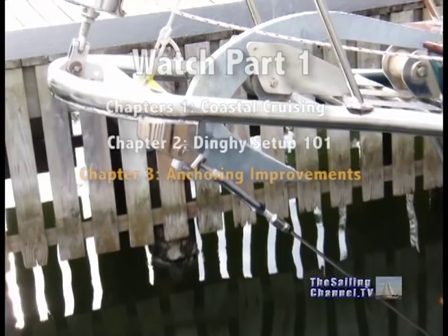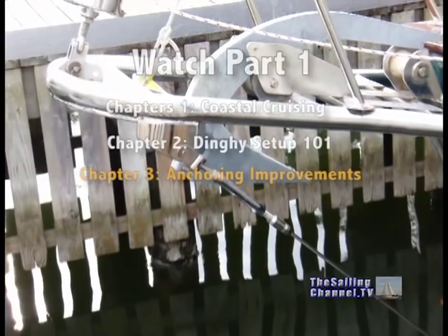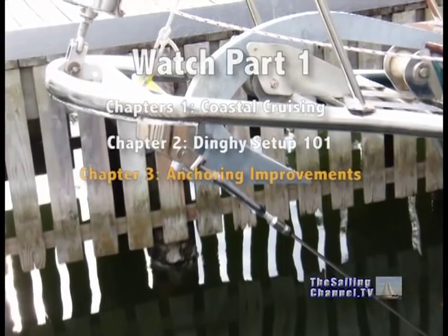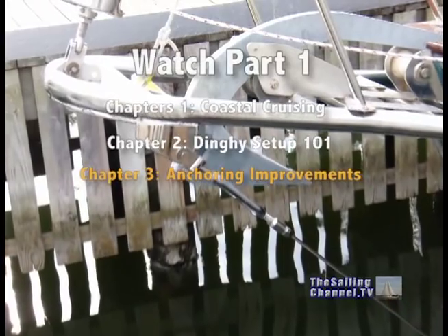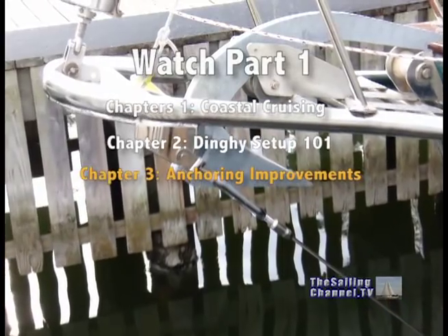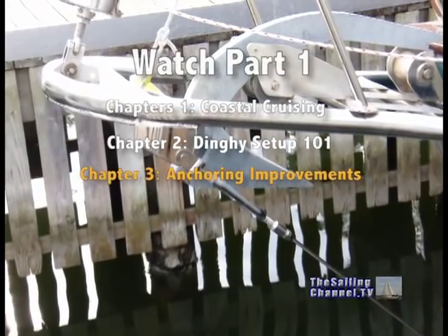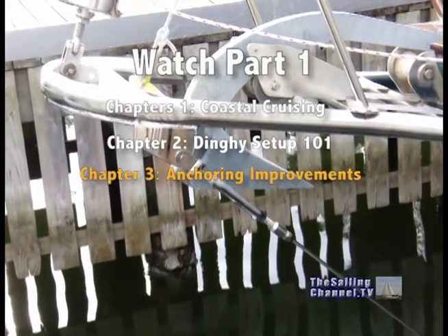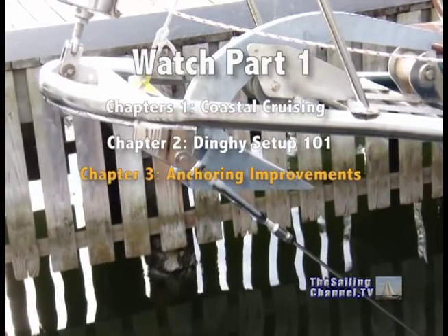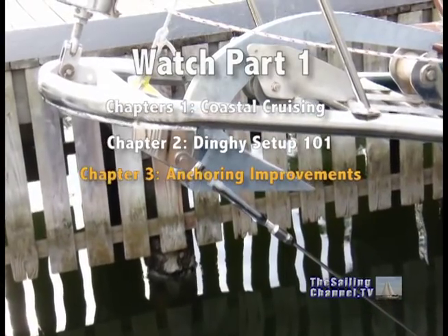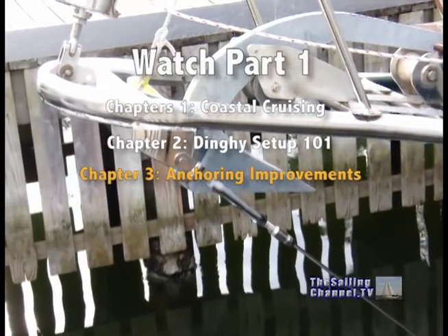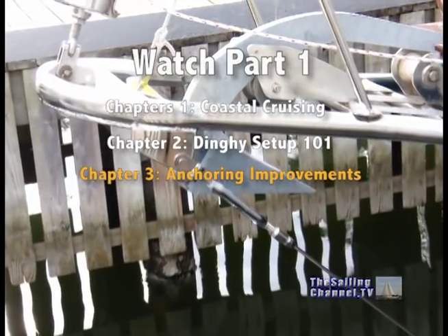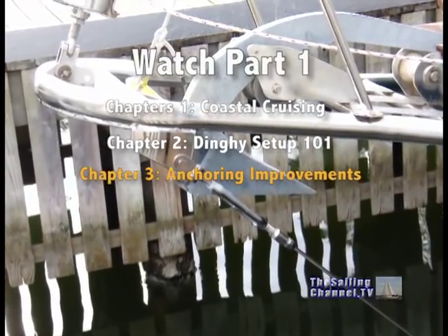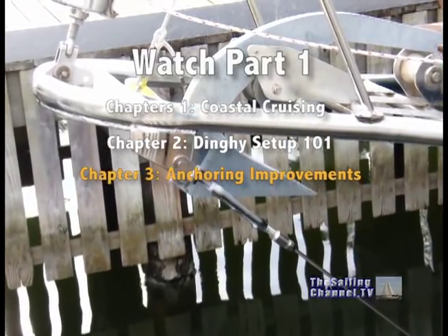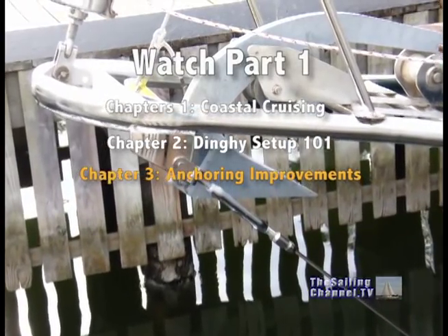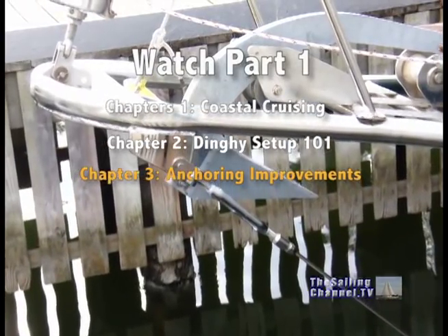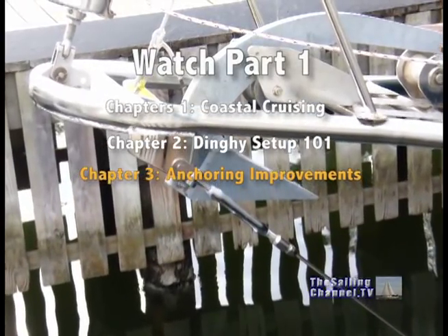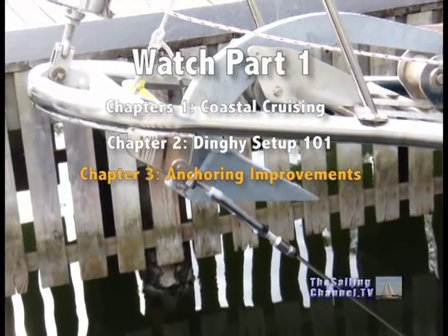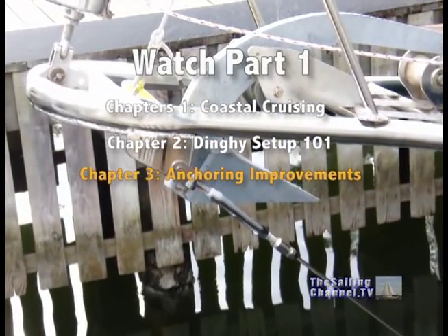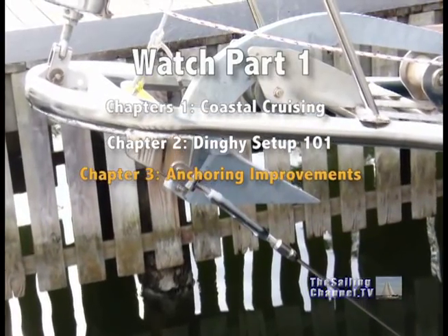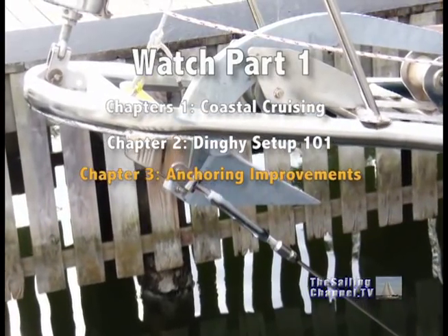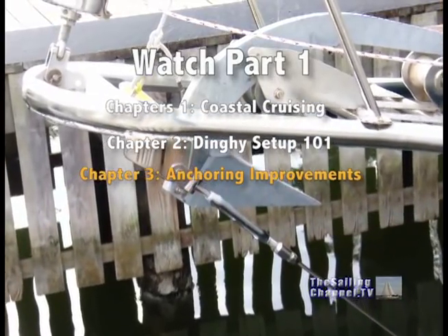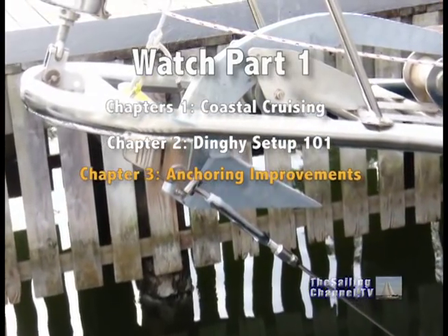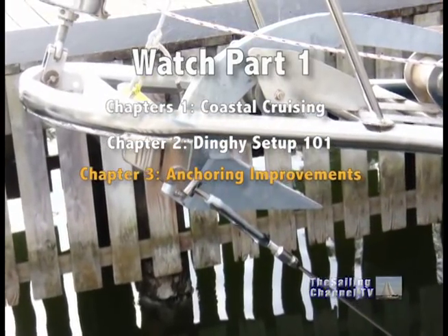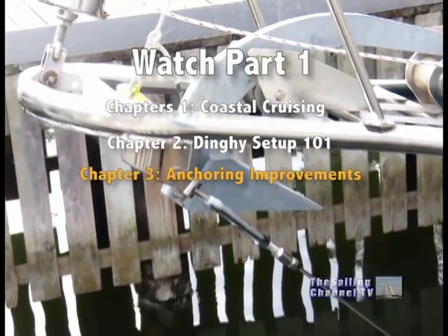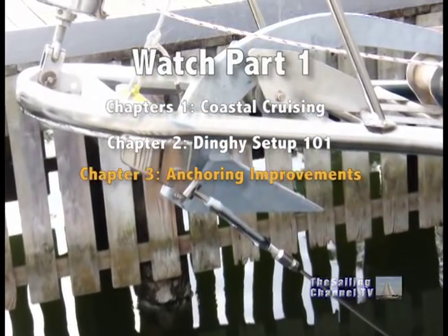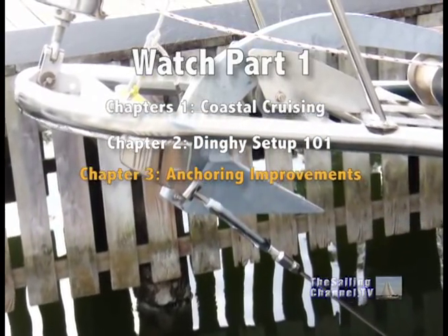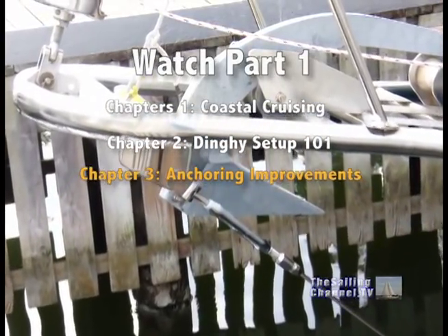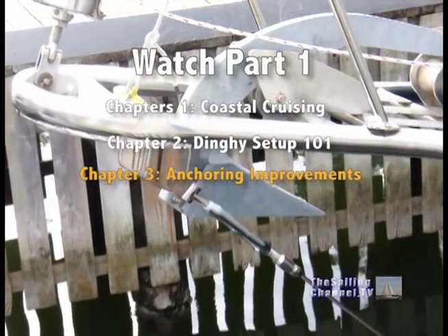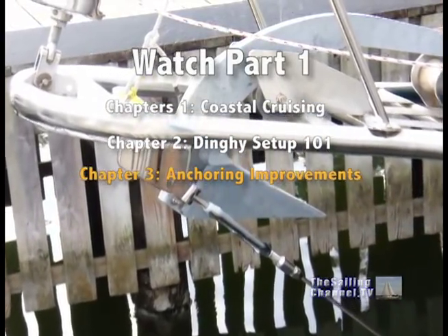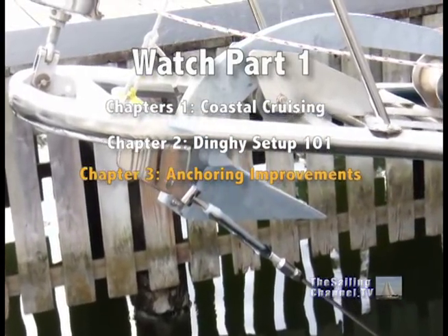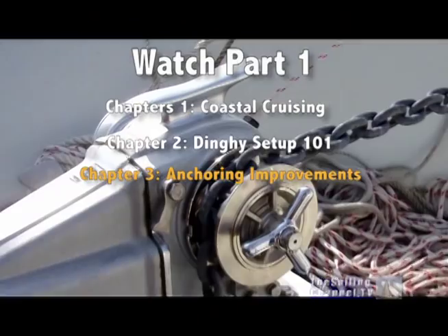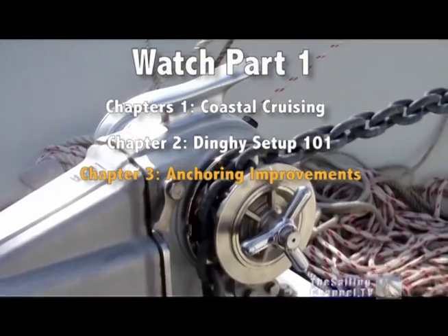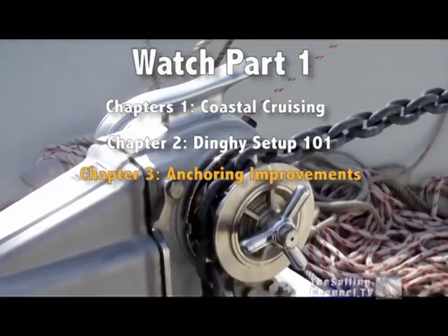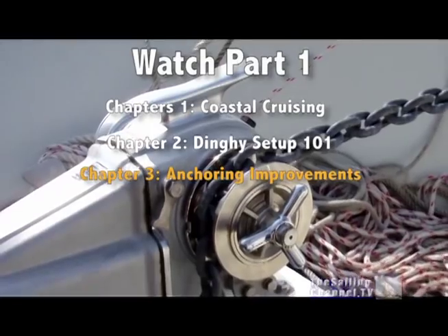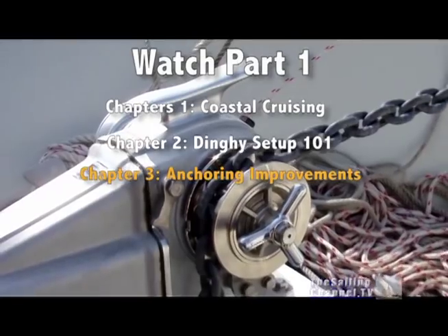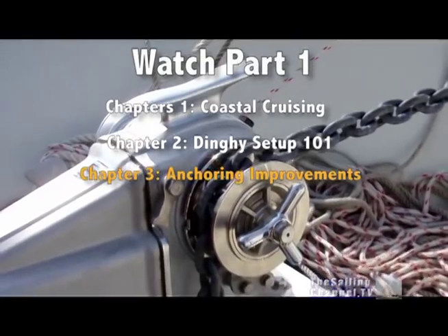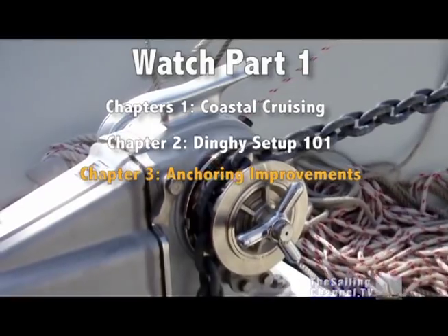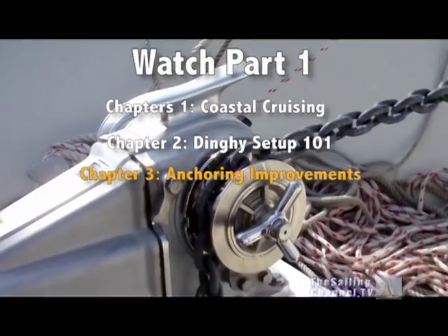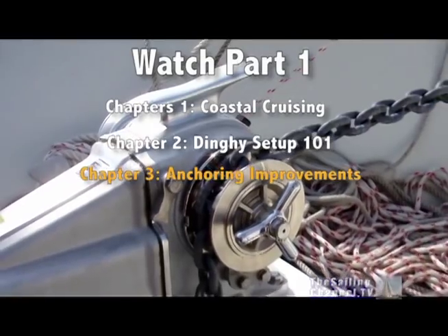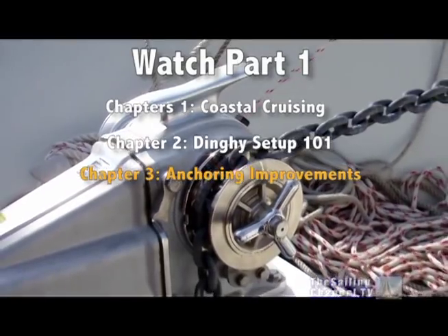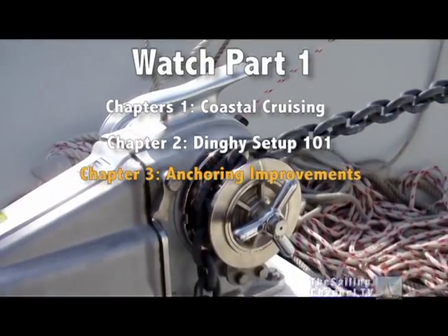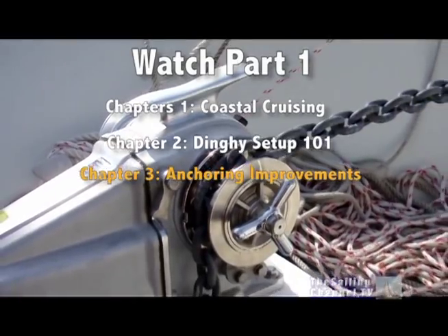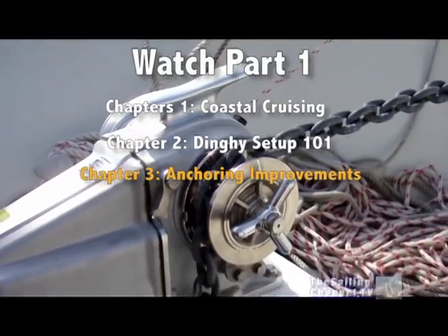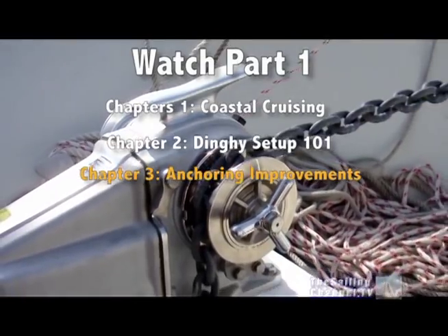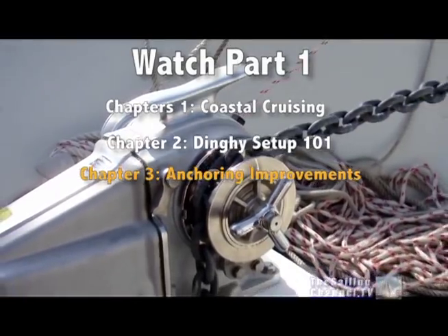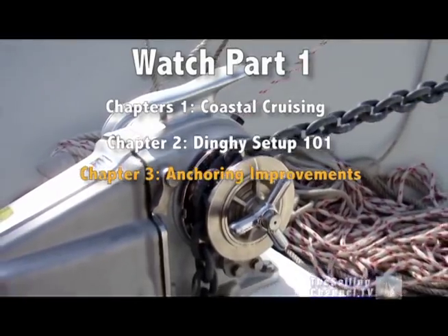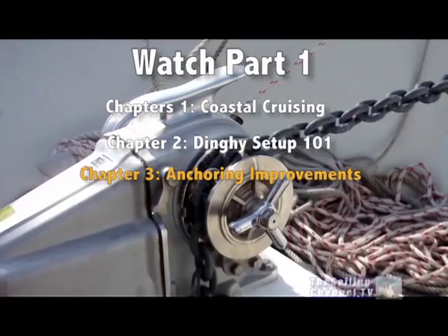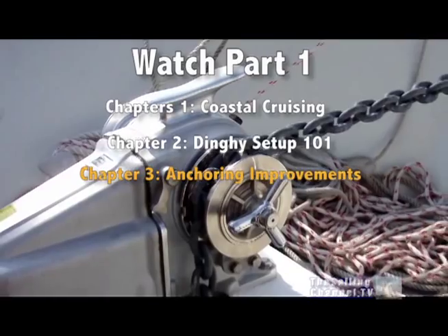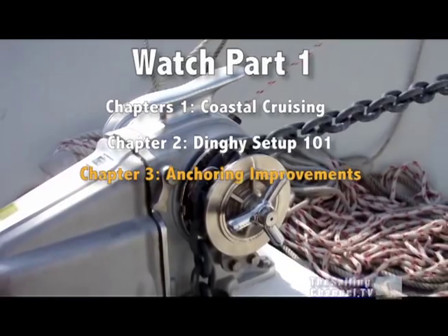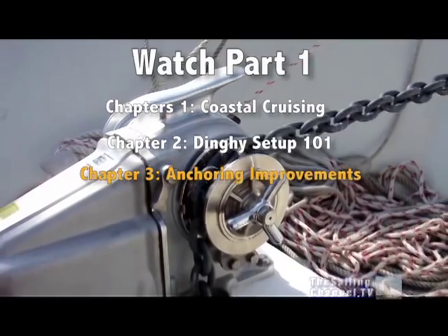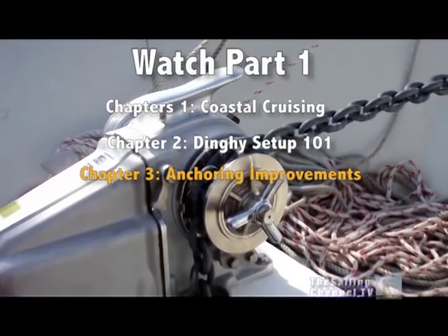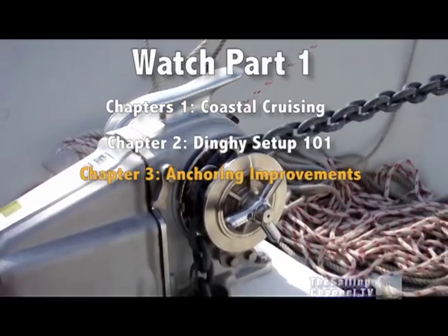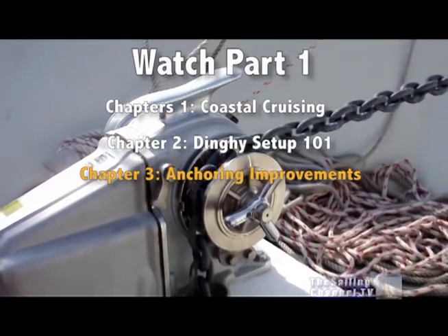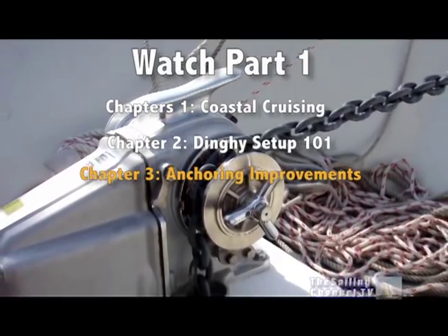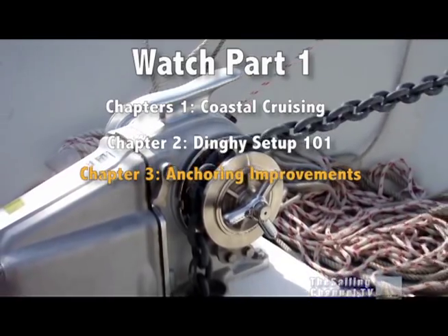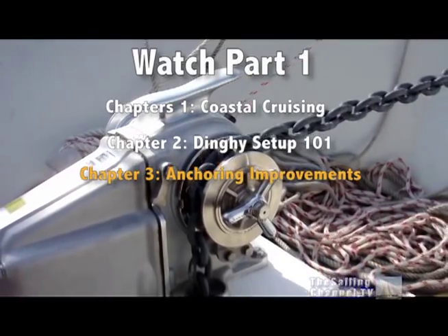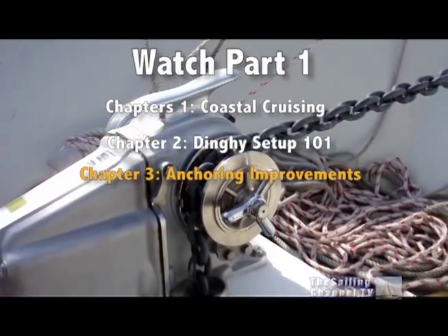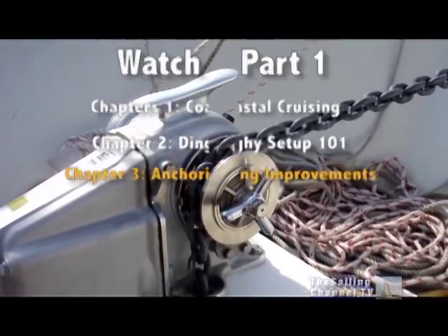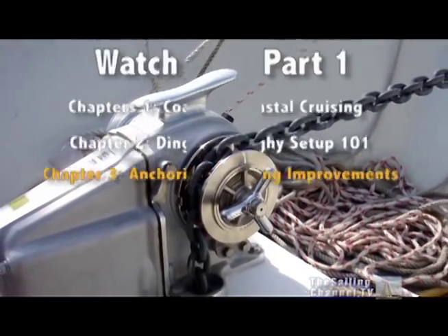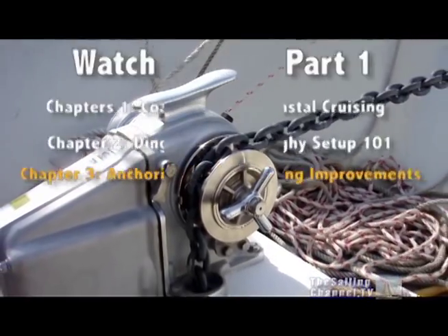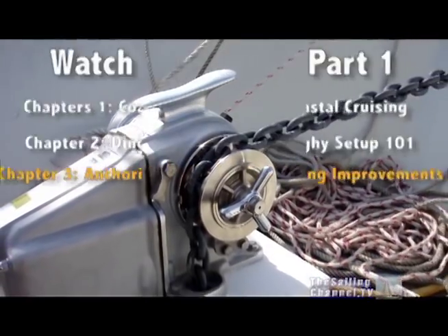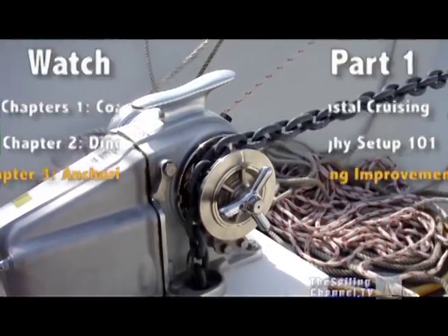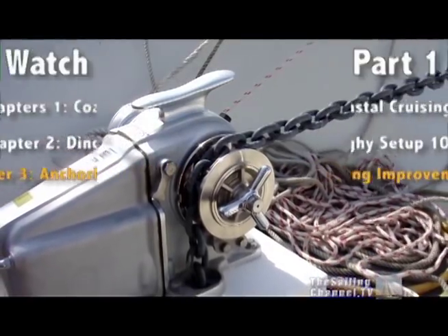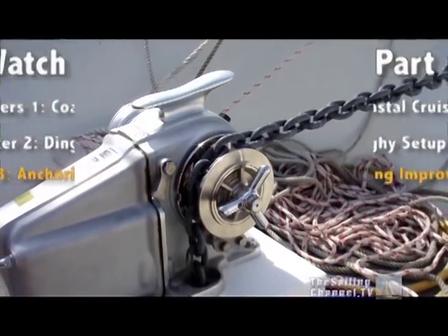Chapter 3 covers our completely new anchoring system, that we hope will allow us to sleep soundly at night in any anchorage throughout the world.